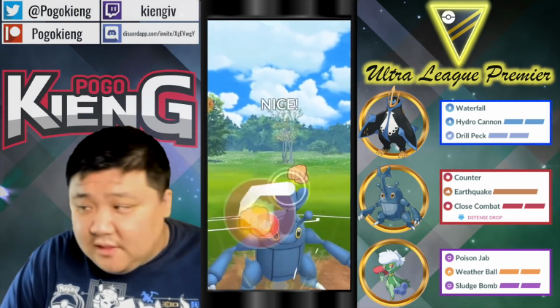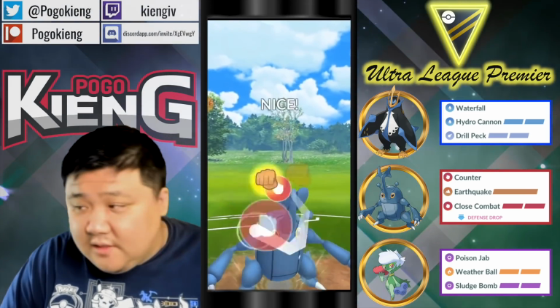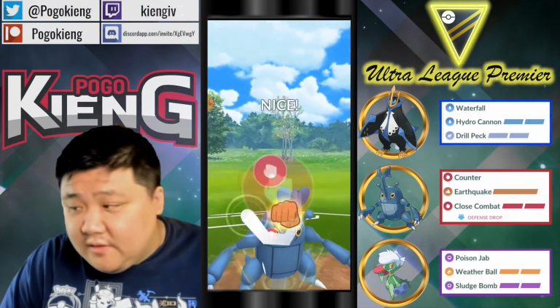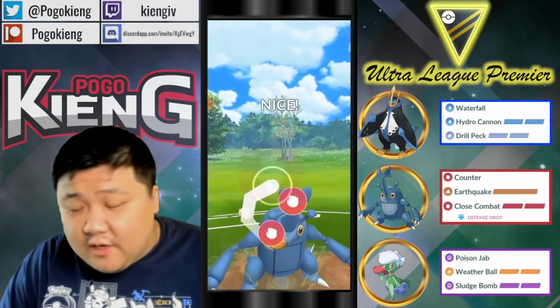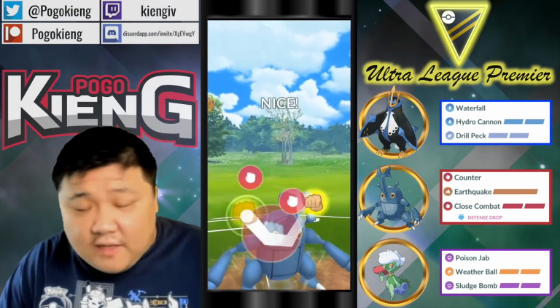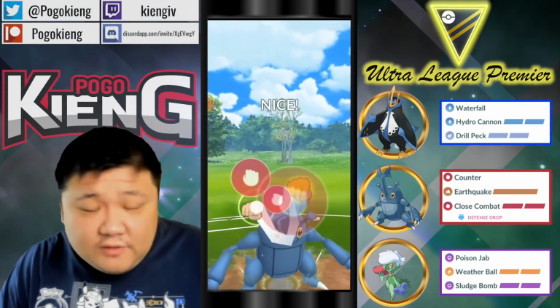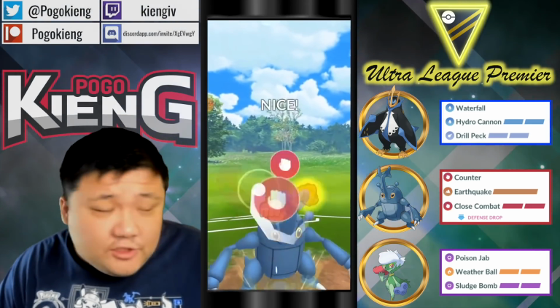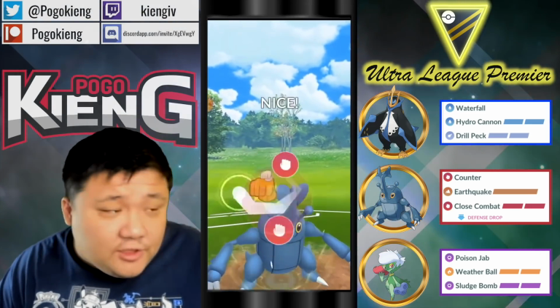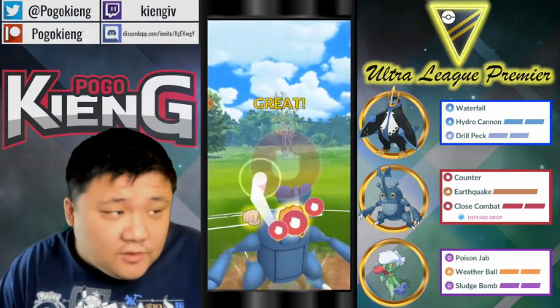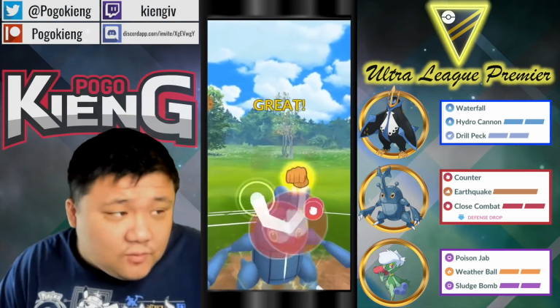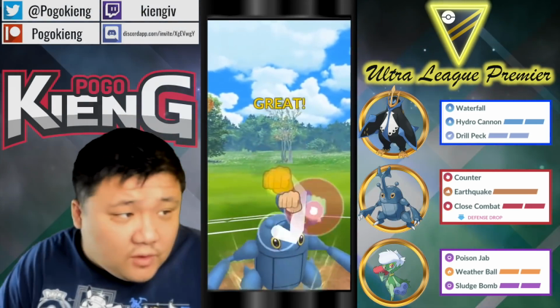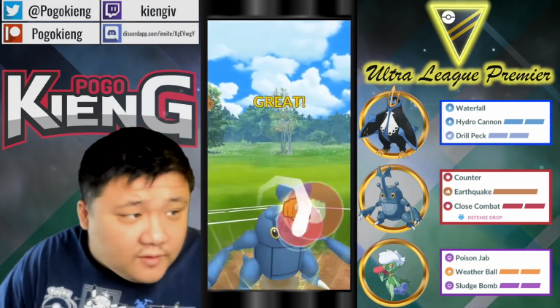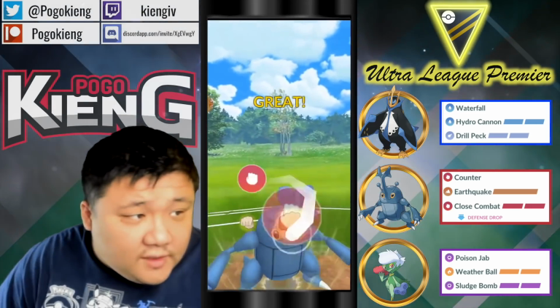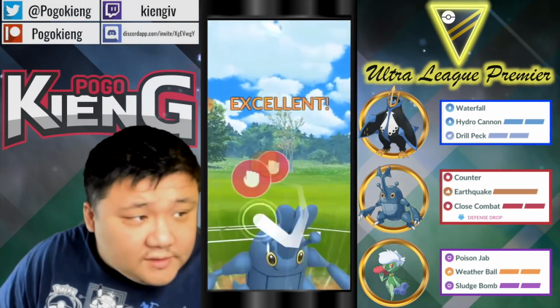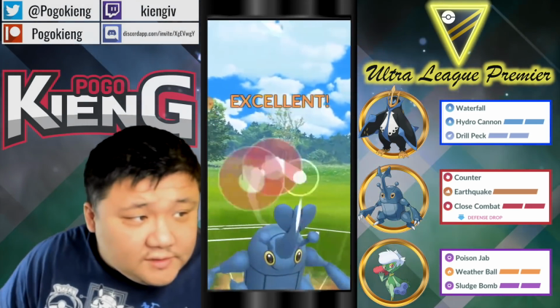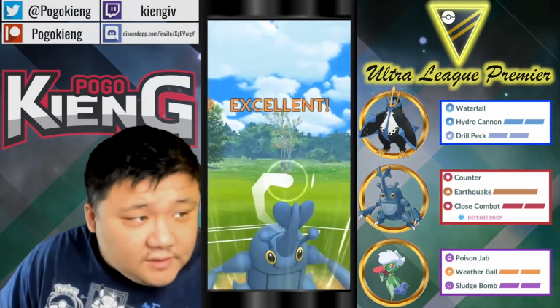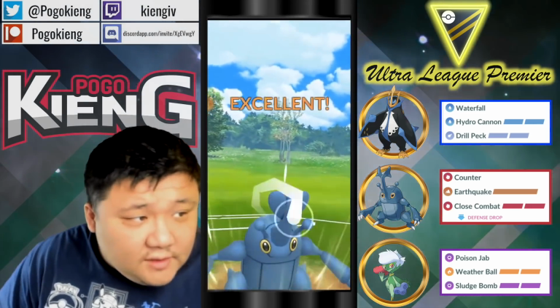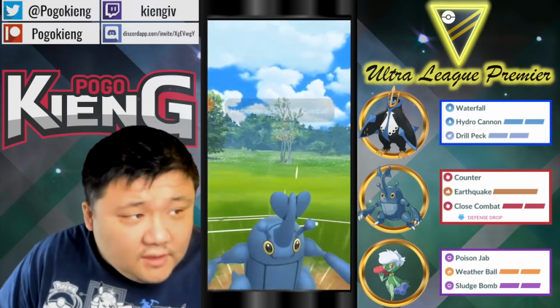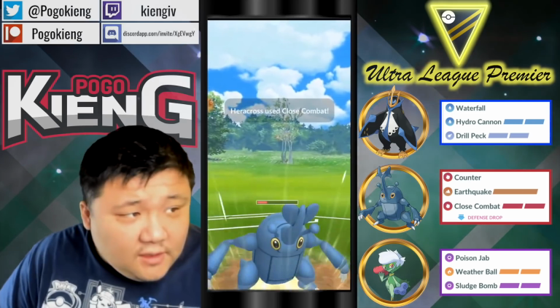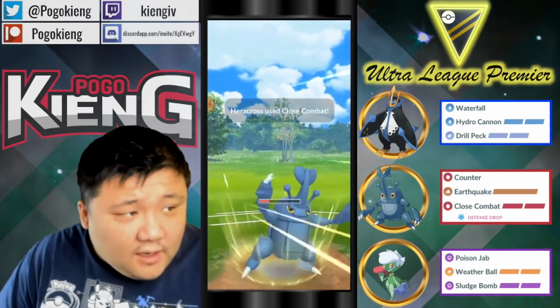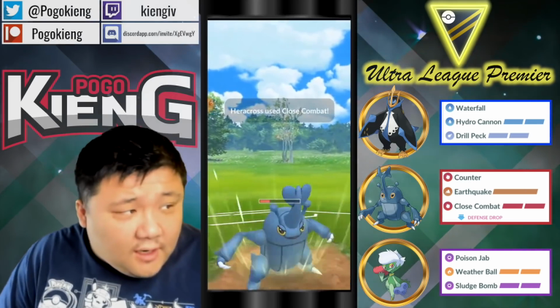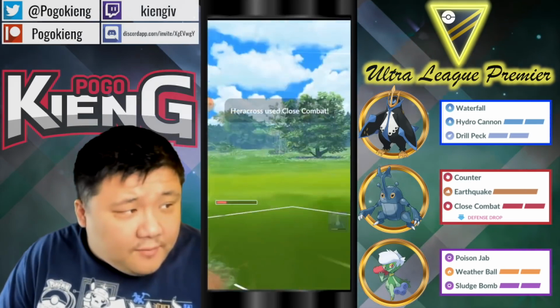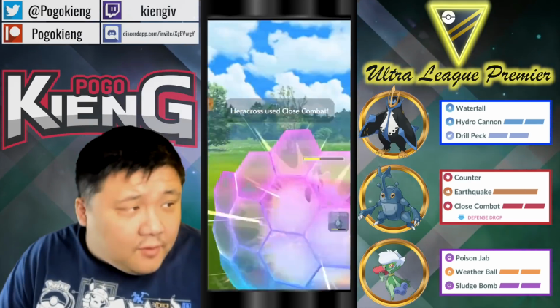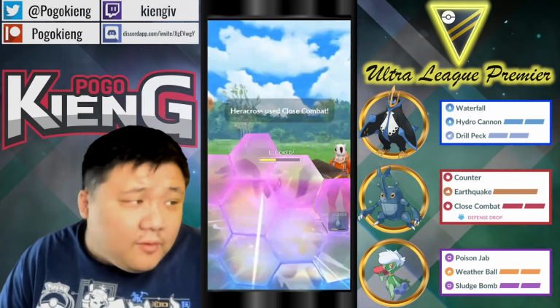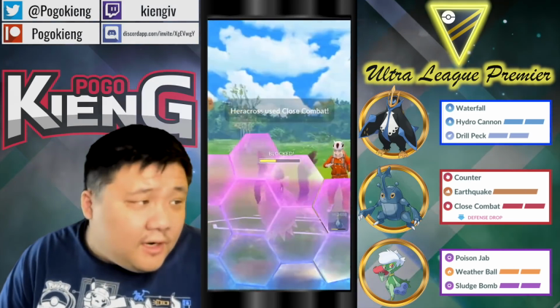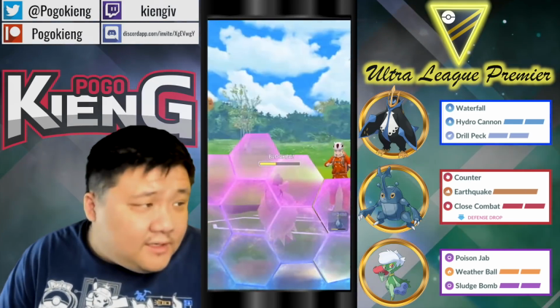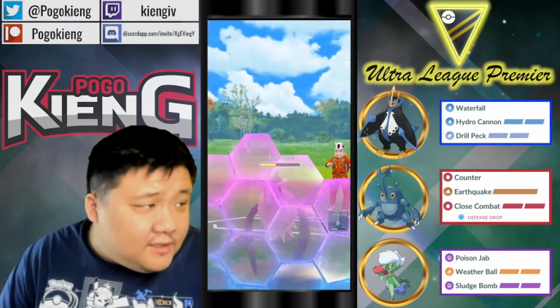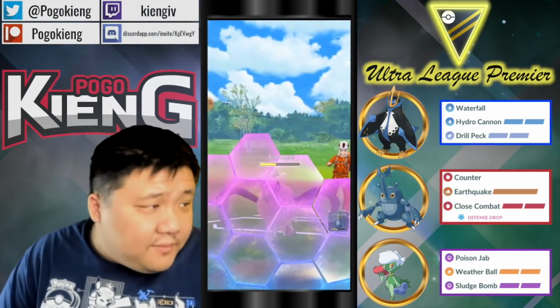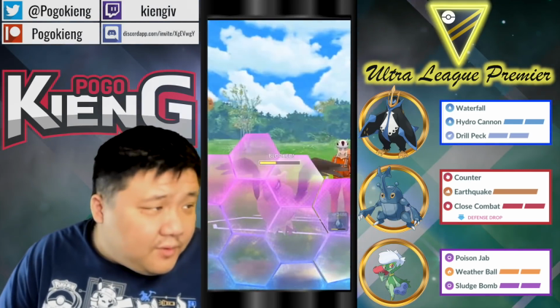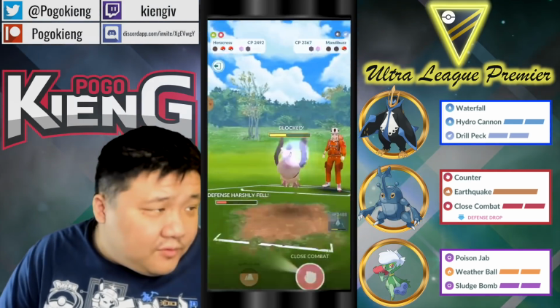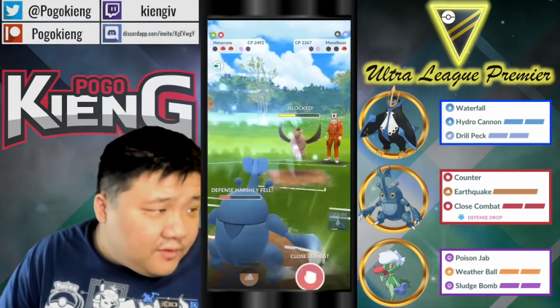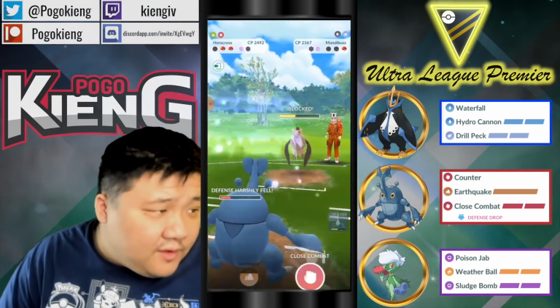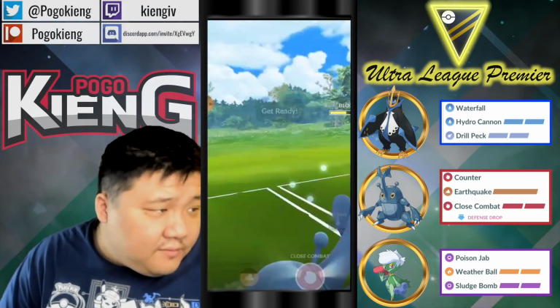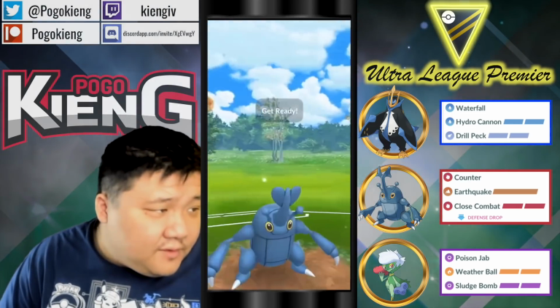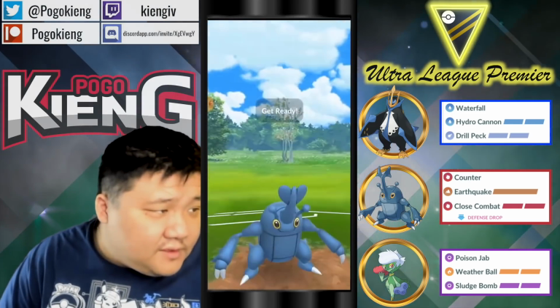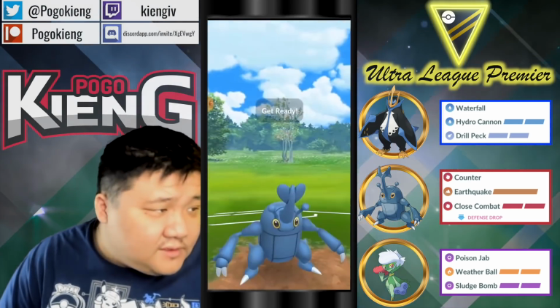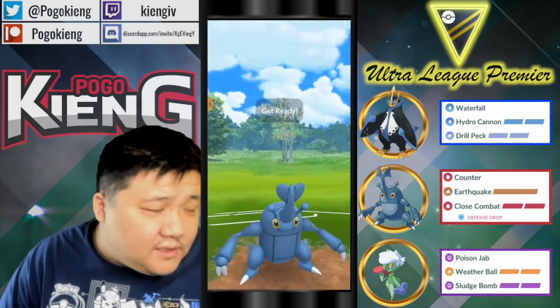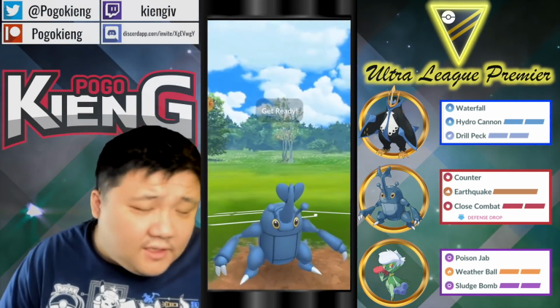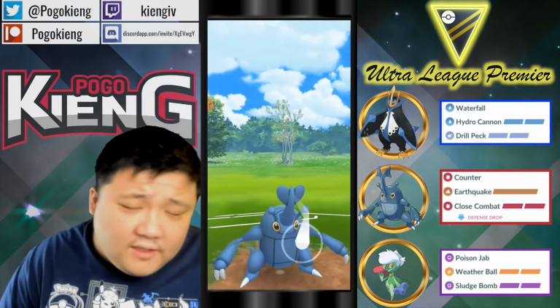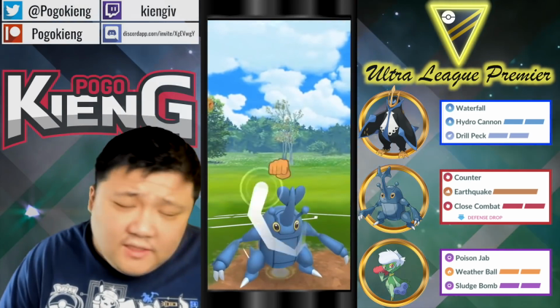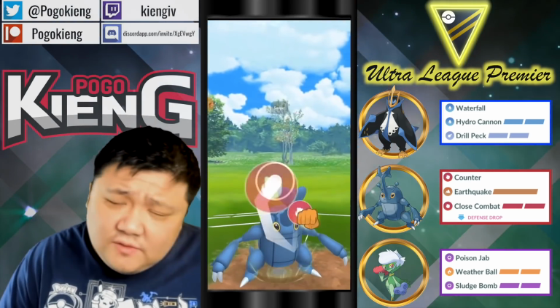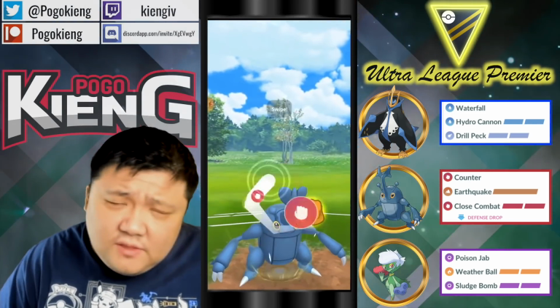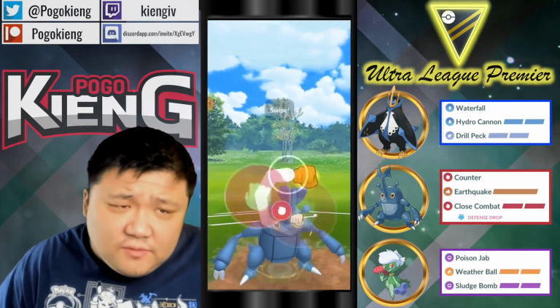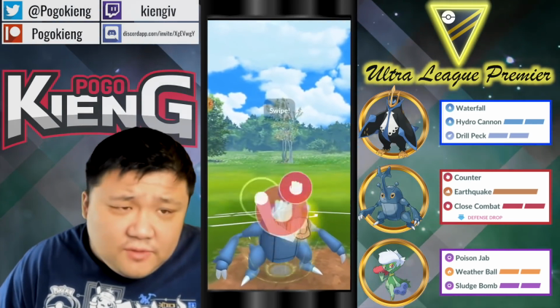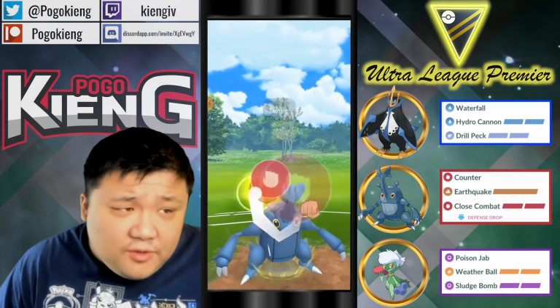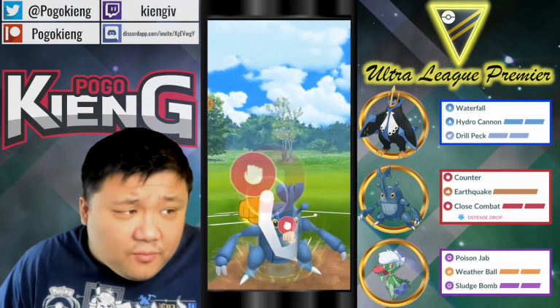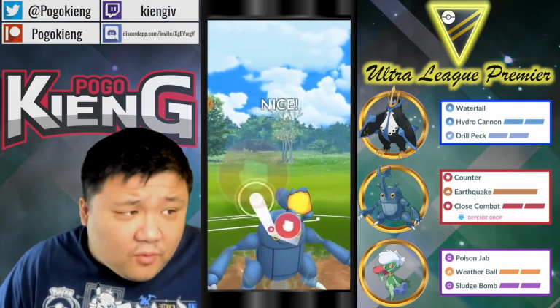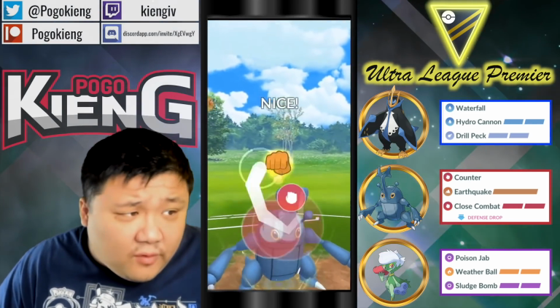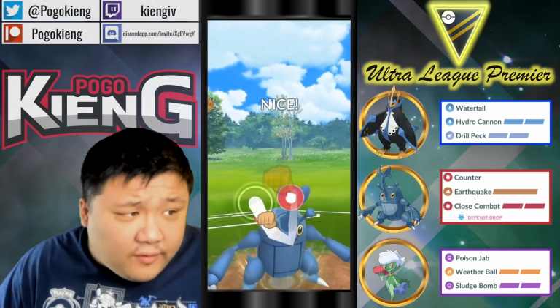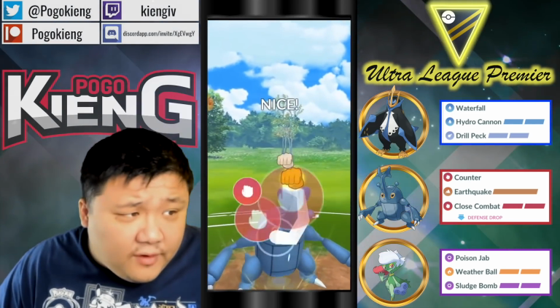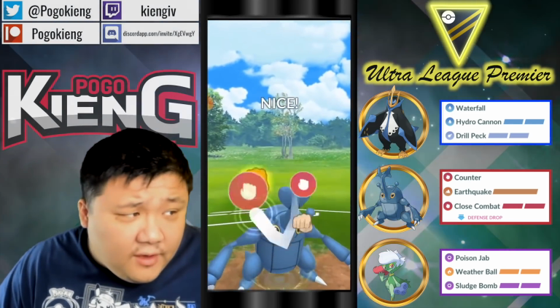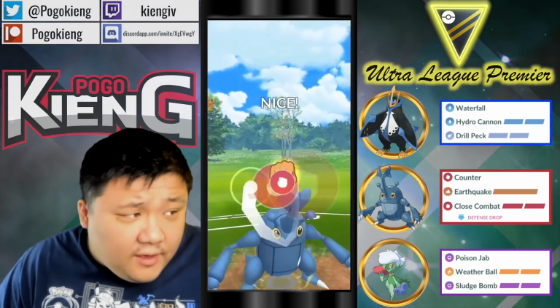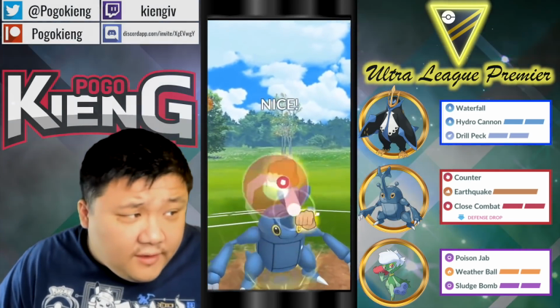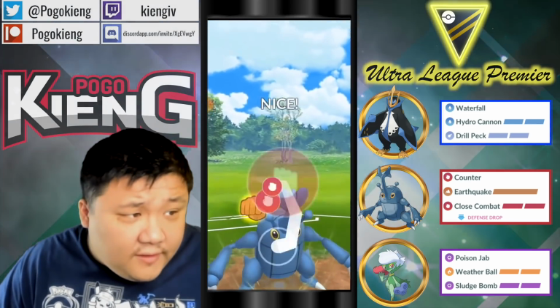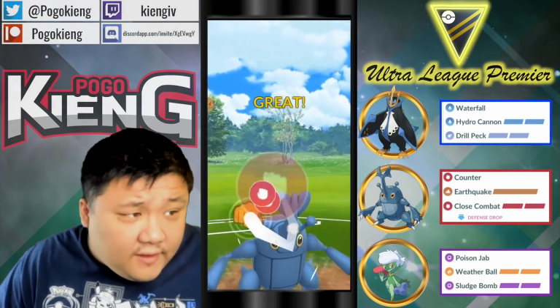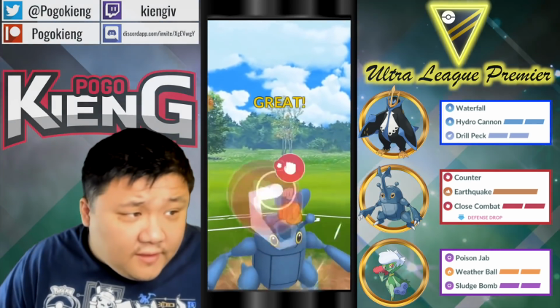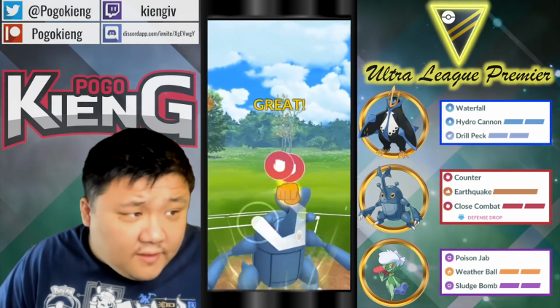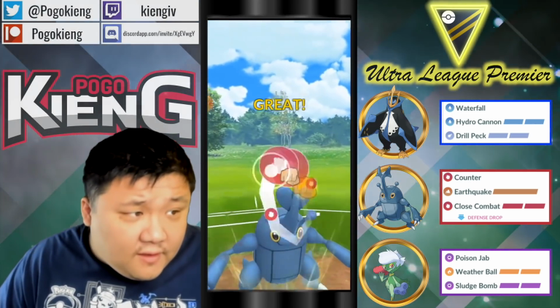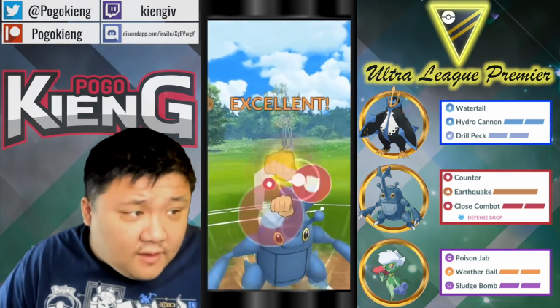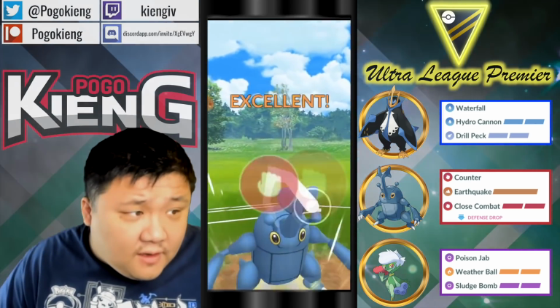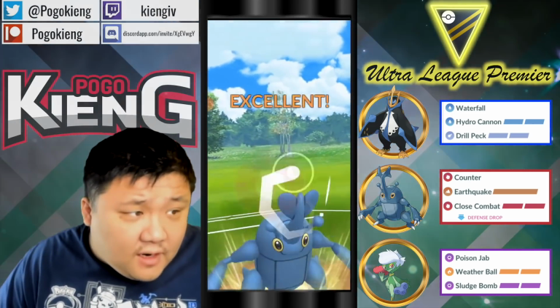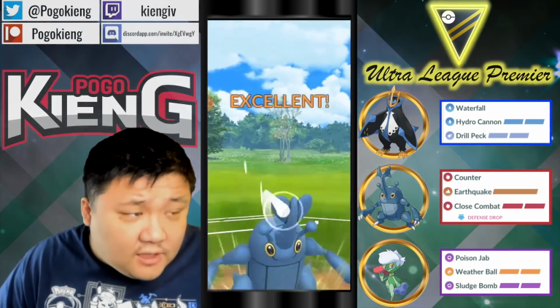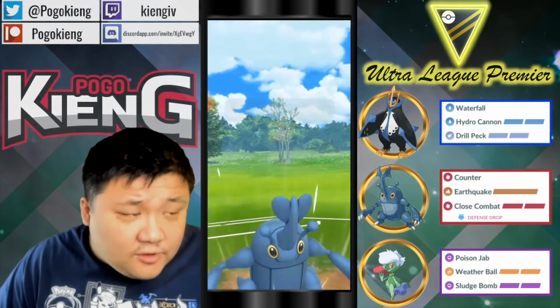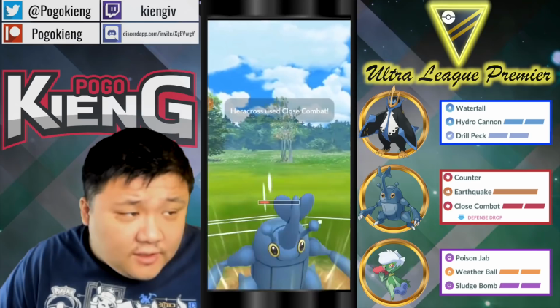They're gonna have to shield one of these — ideally both, because these Close Combats would do more than the Hydro Cannon. Hydro Cannon is base 180.